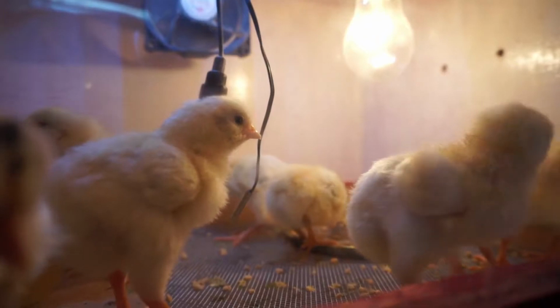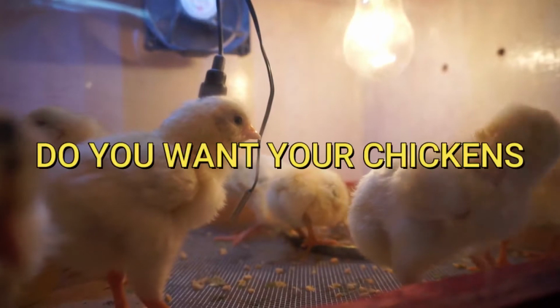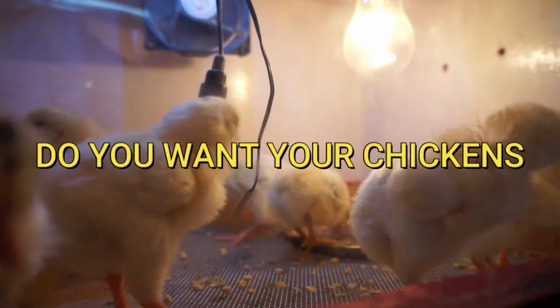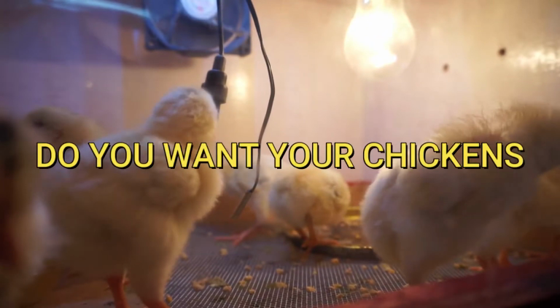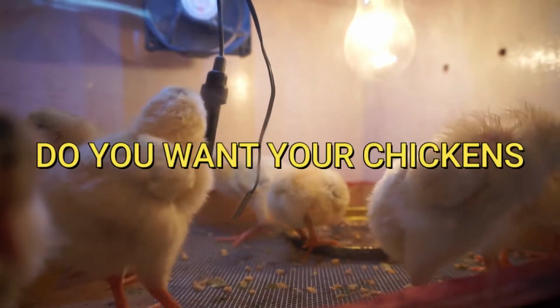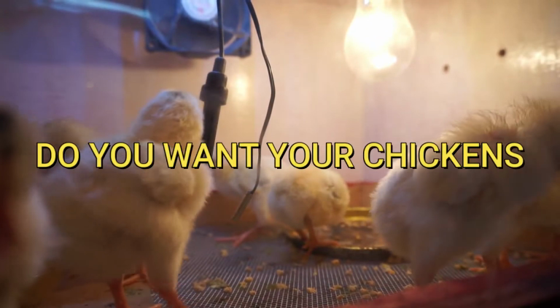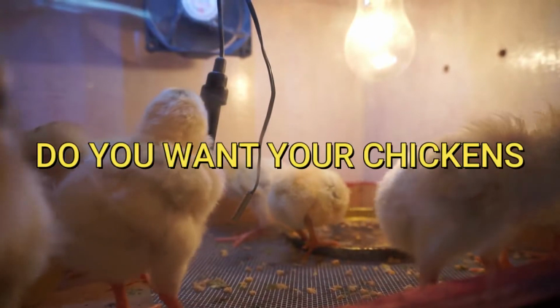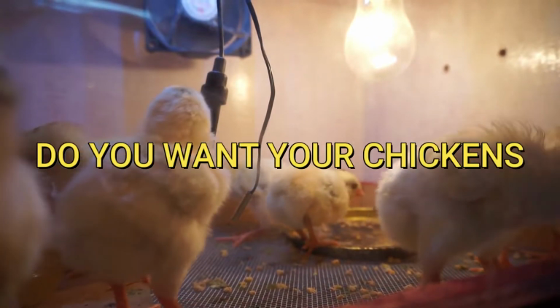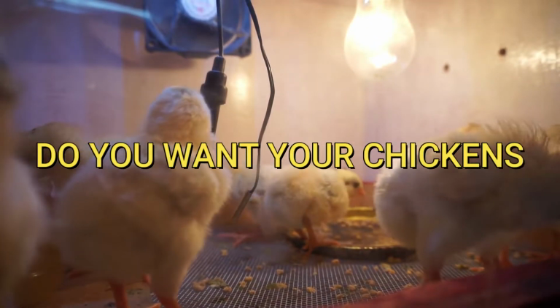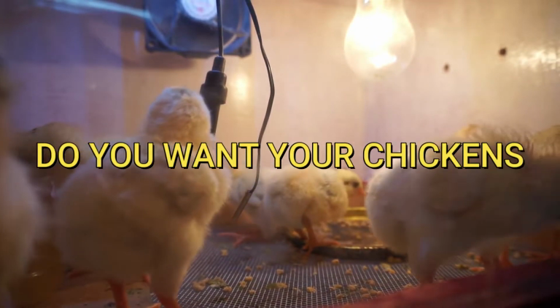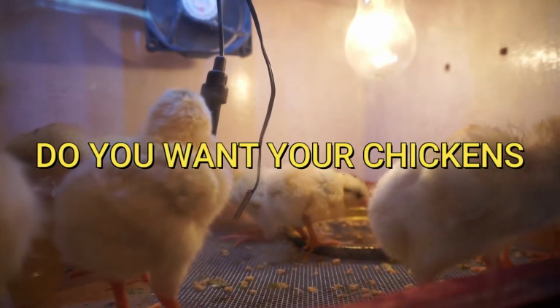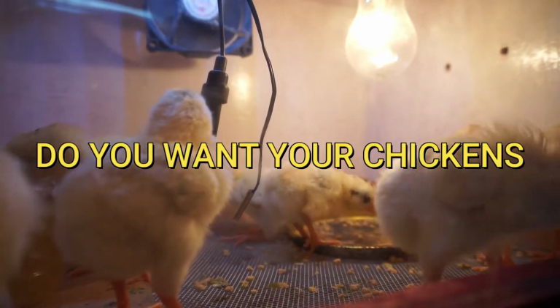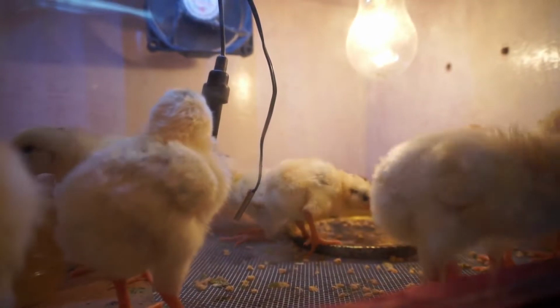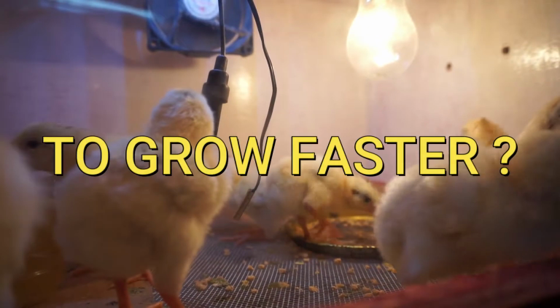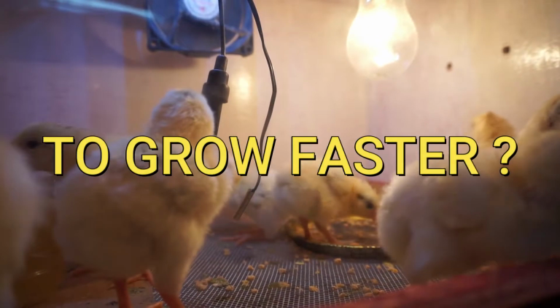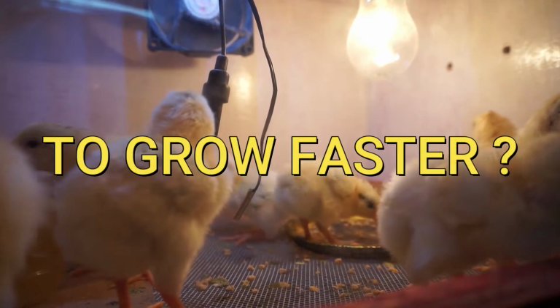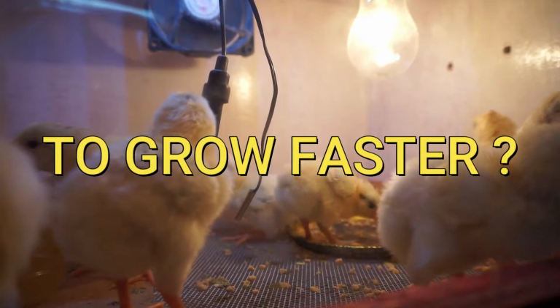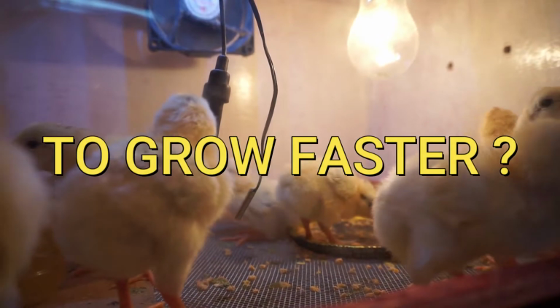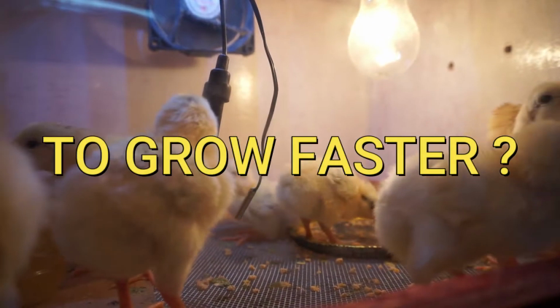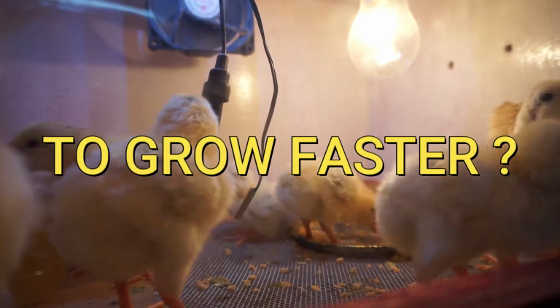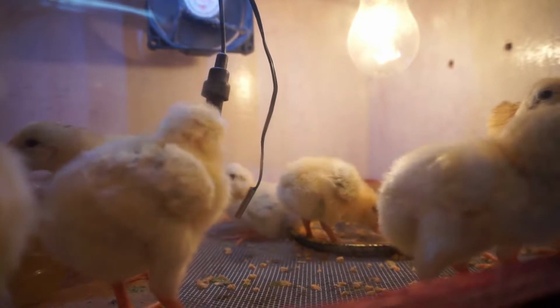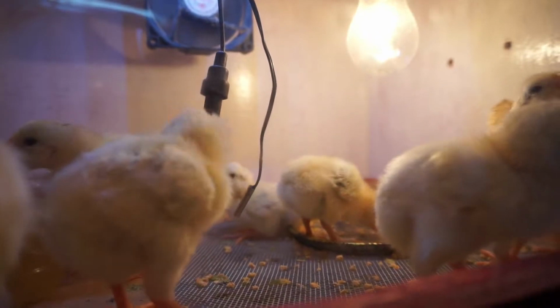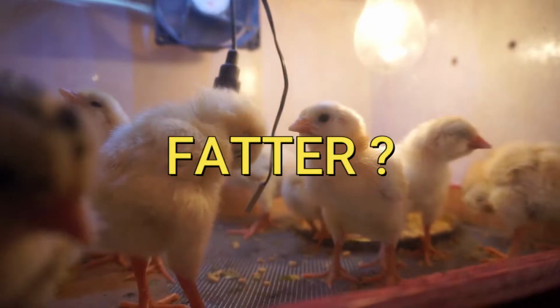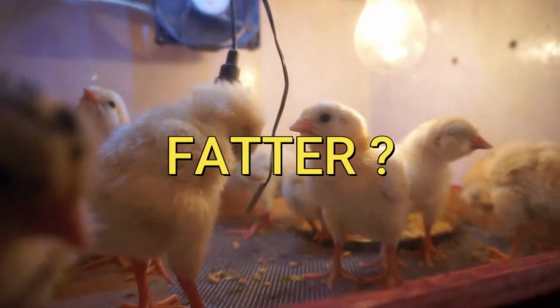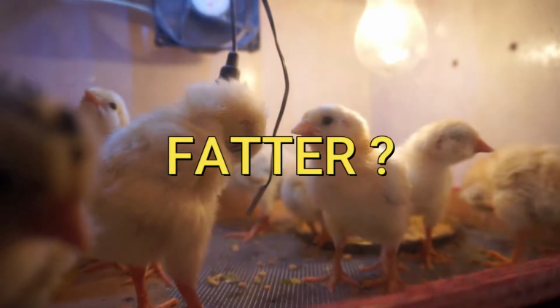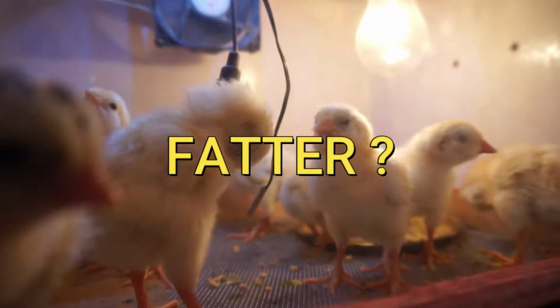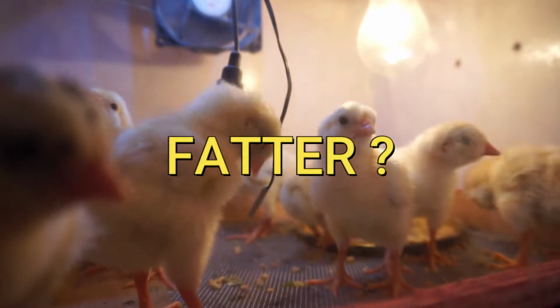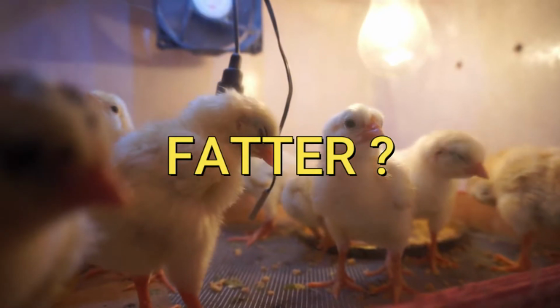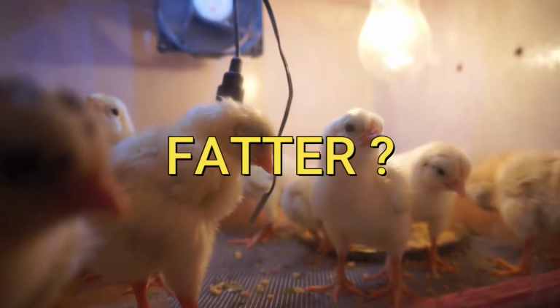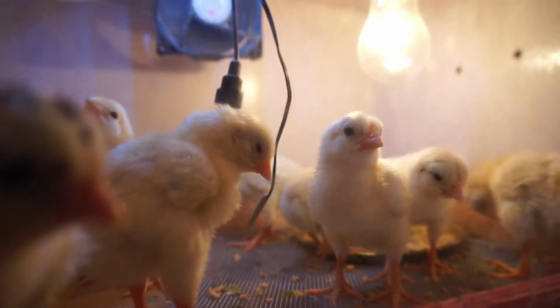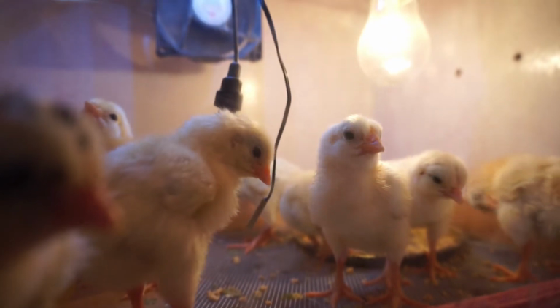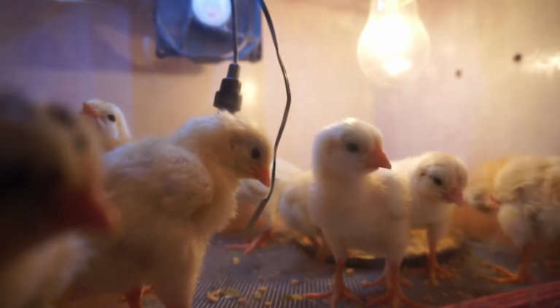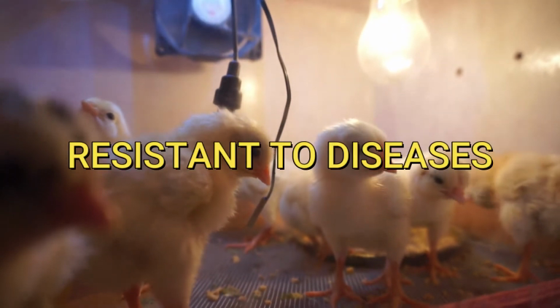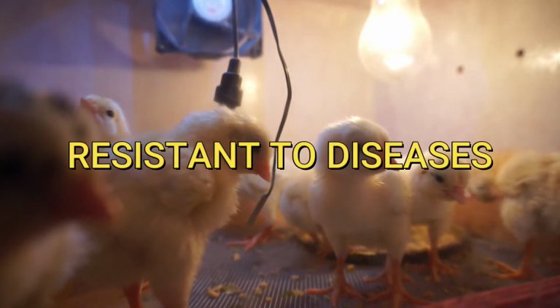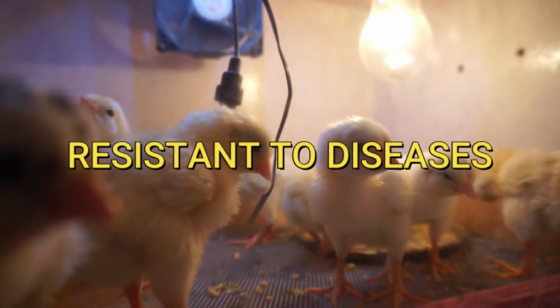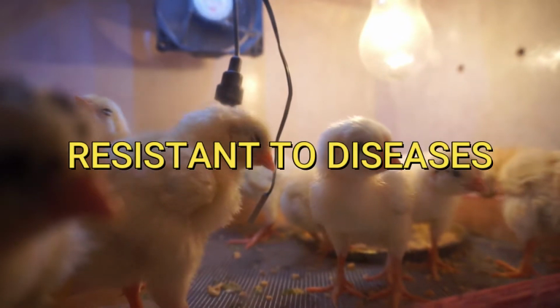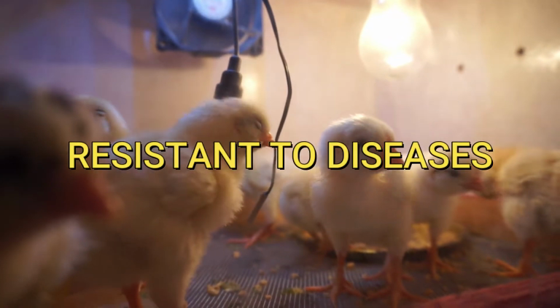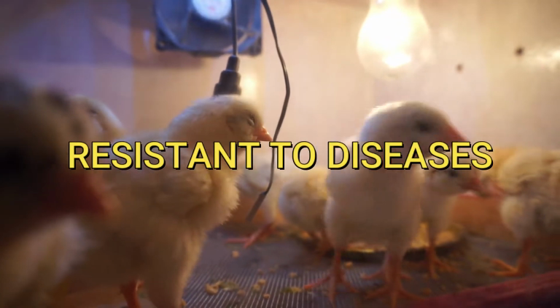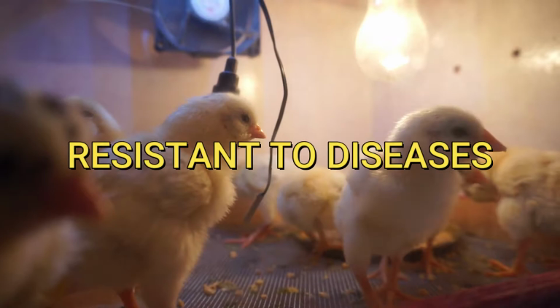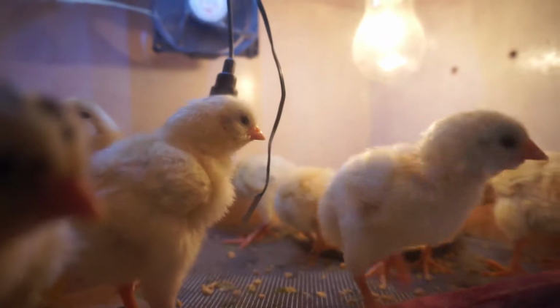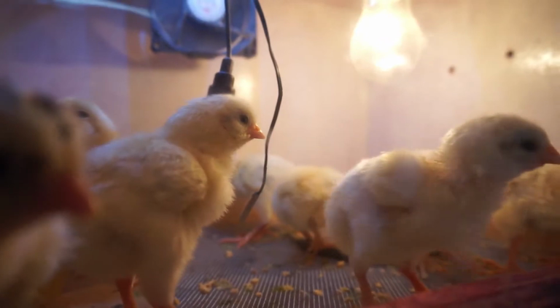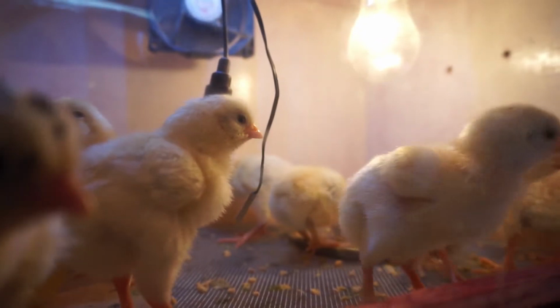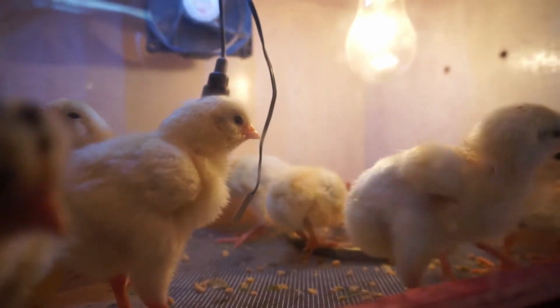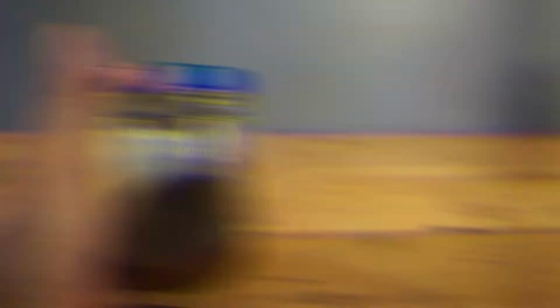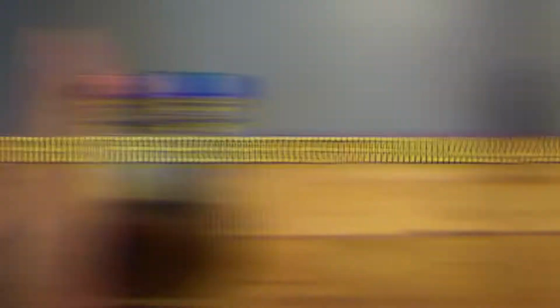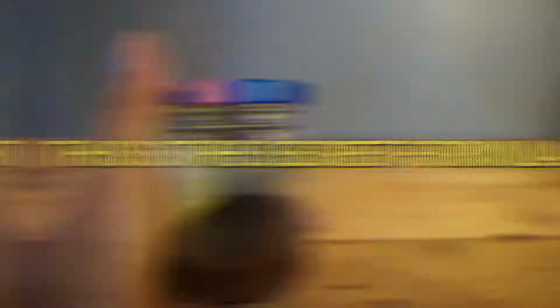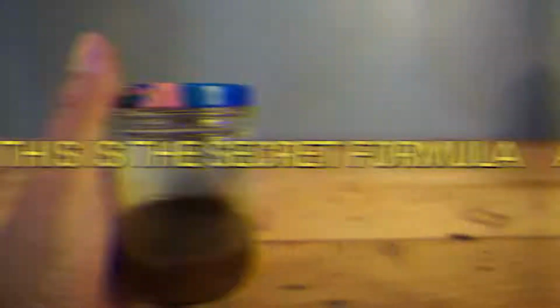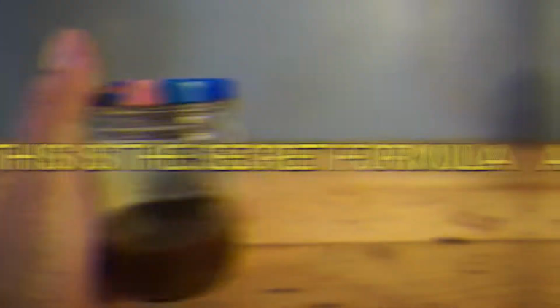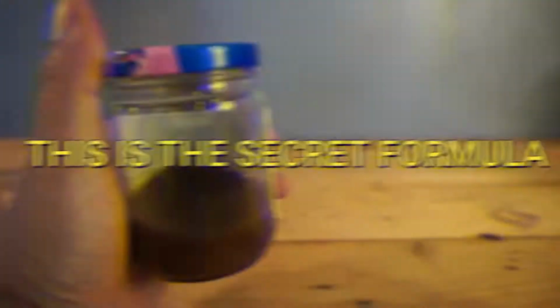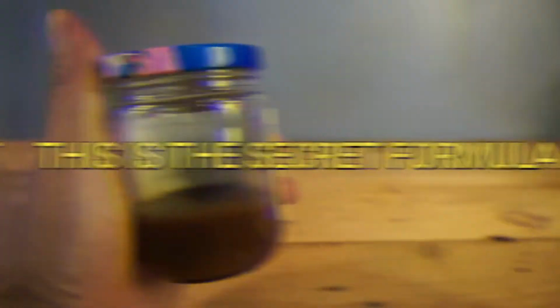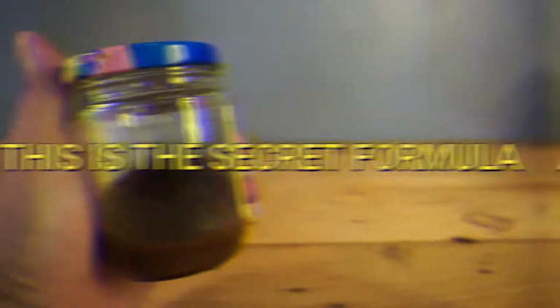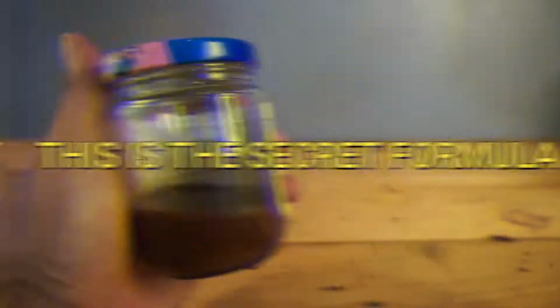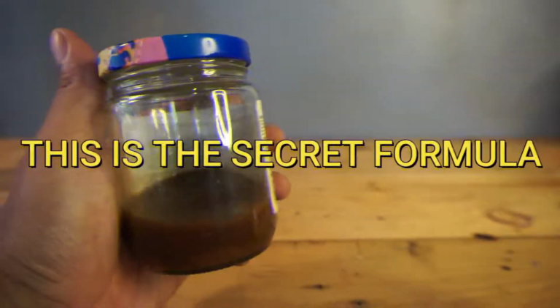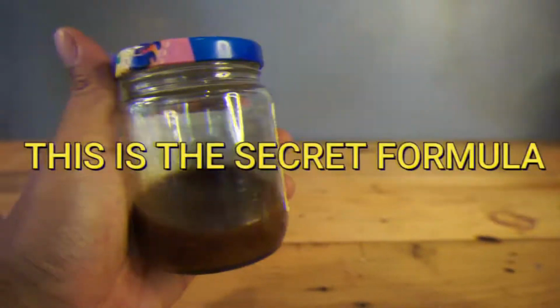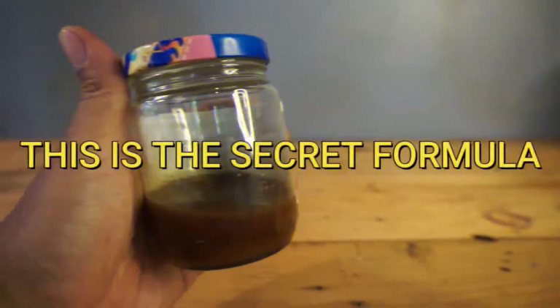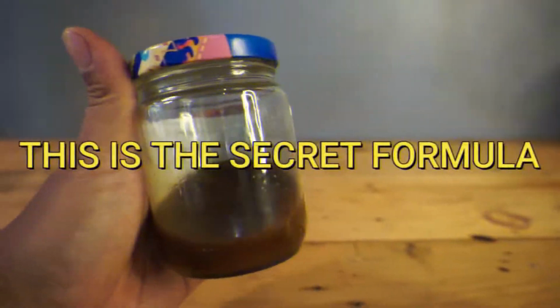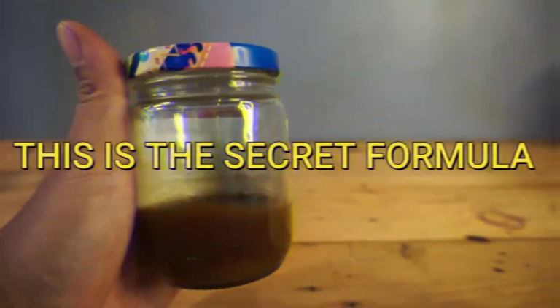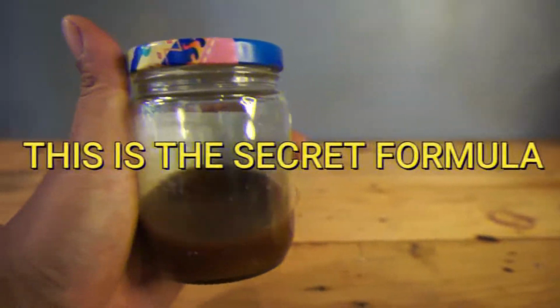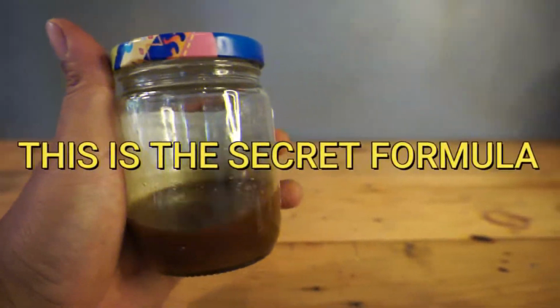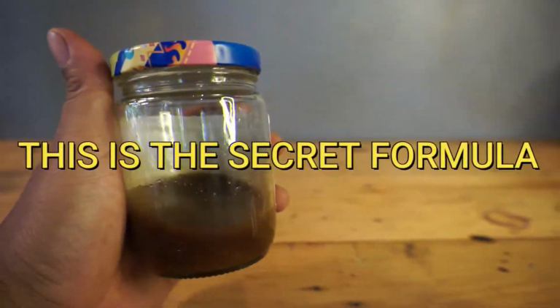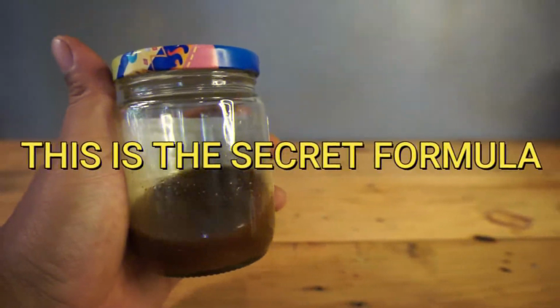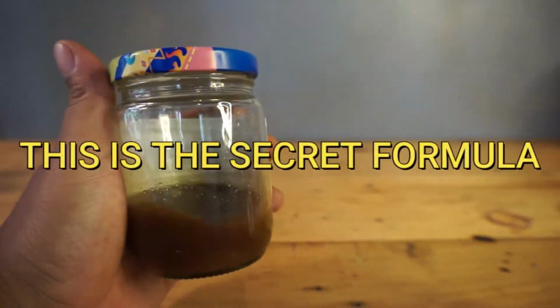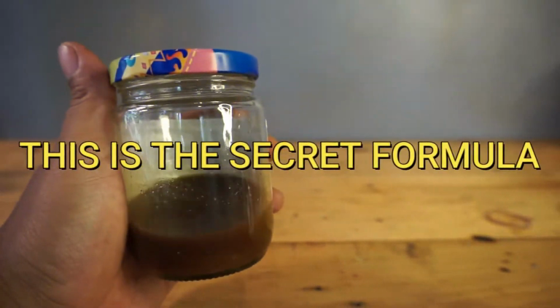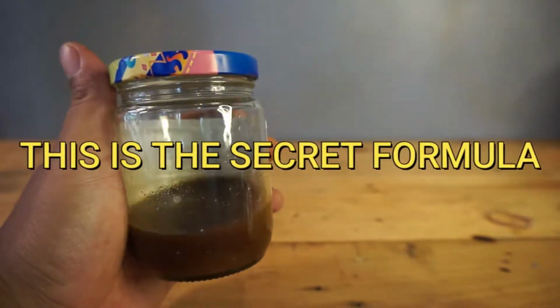Do you want your chickens to grow faster, fatter, and more resistant? I'm going to show you how to make the secret formula.